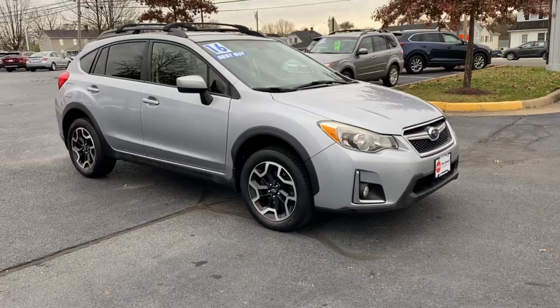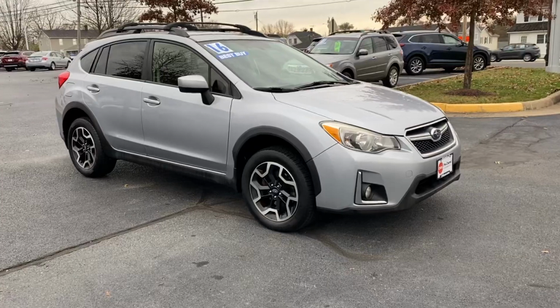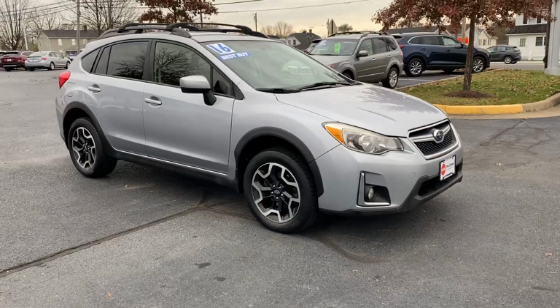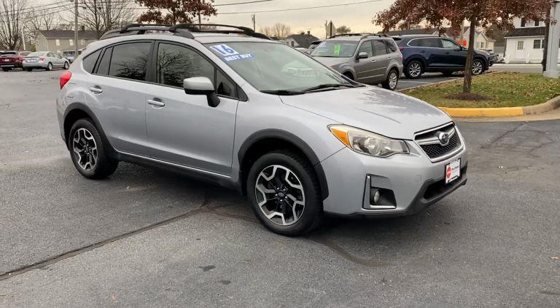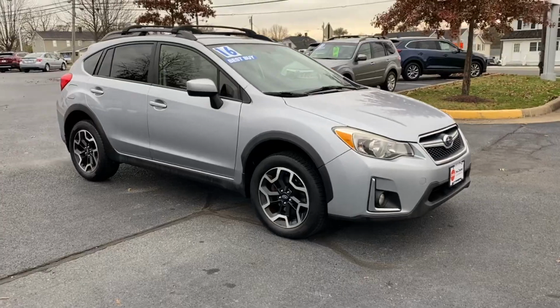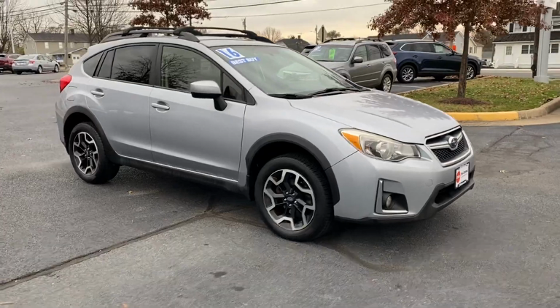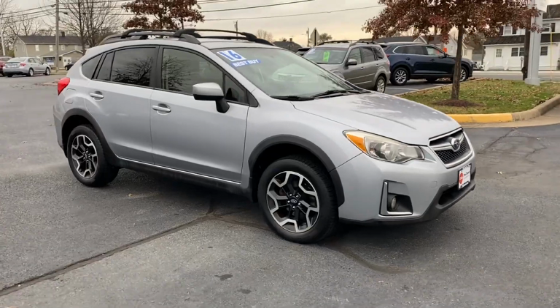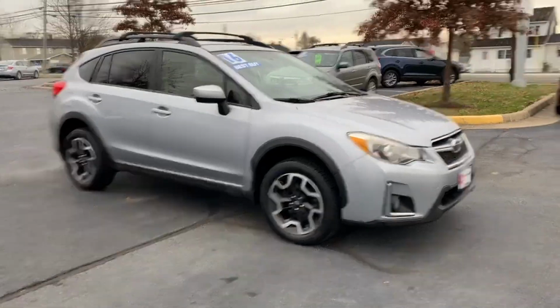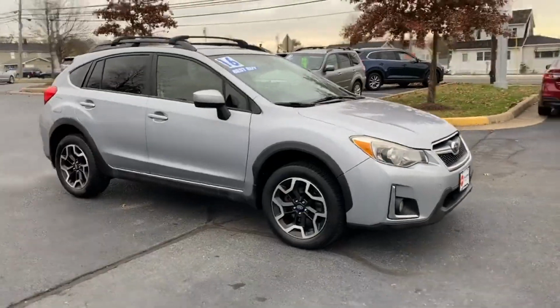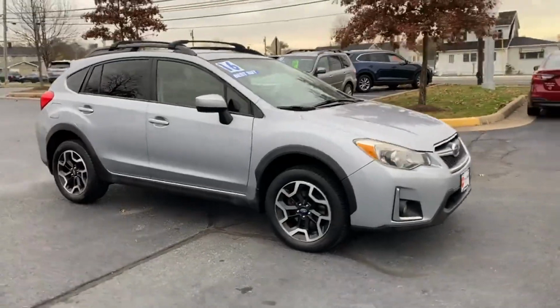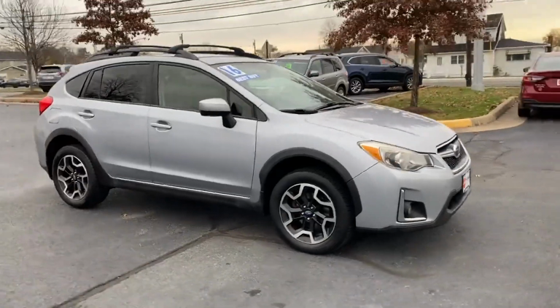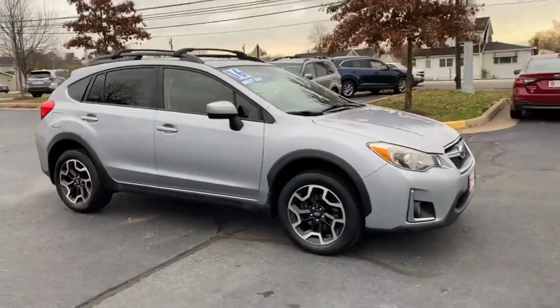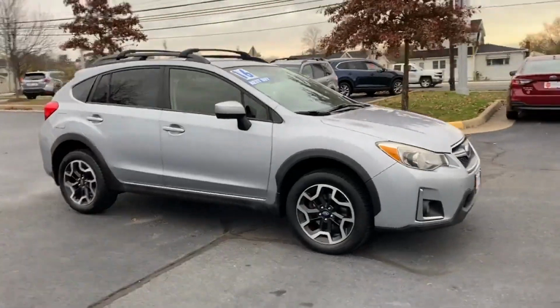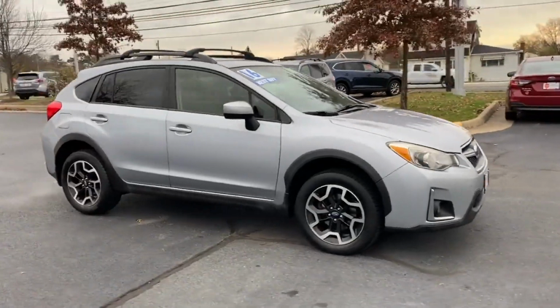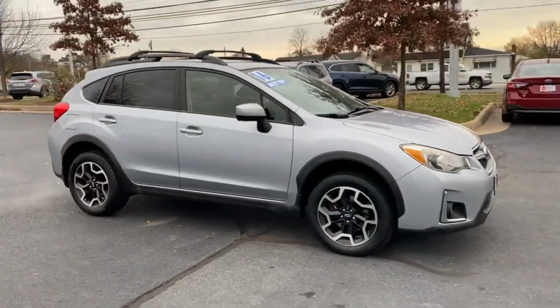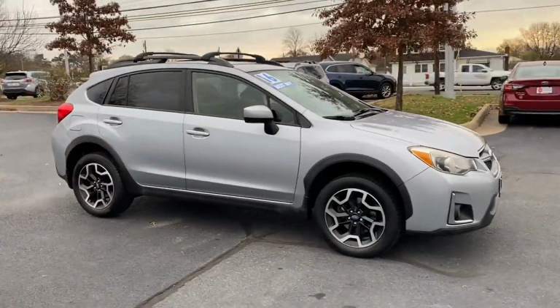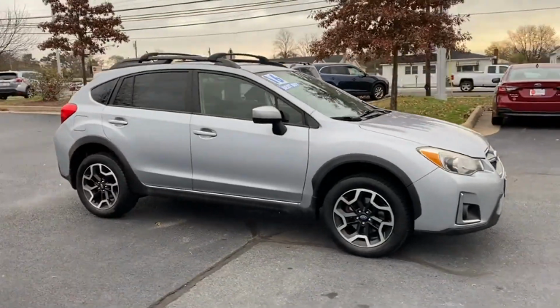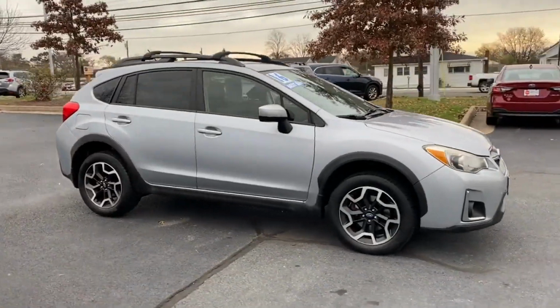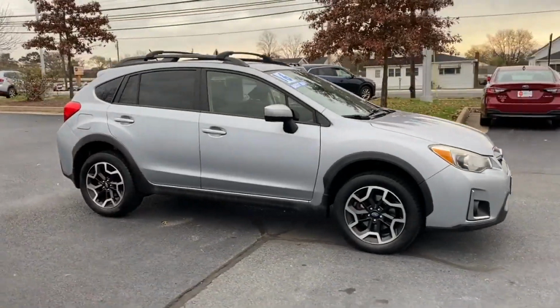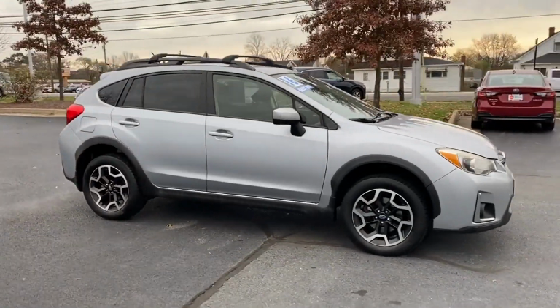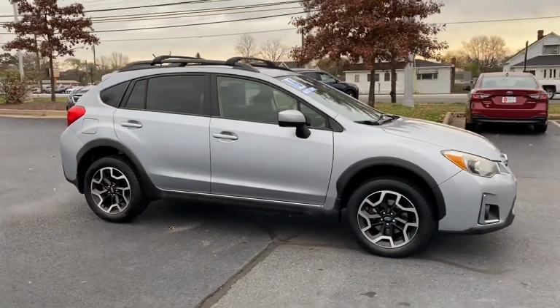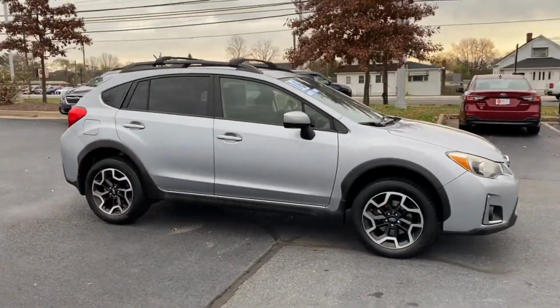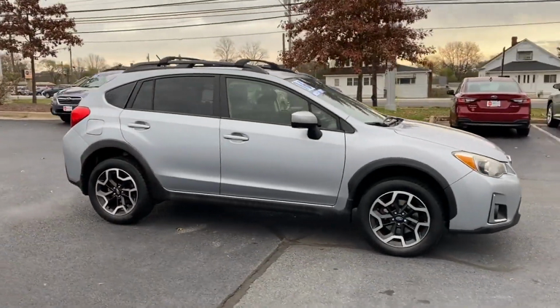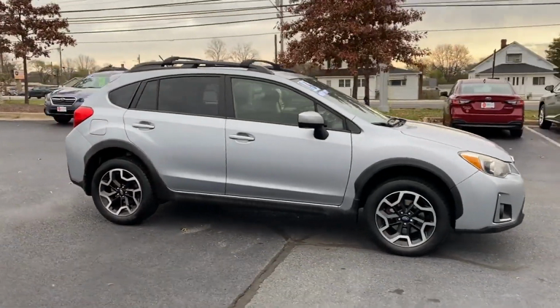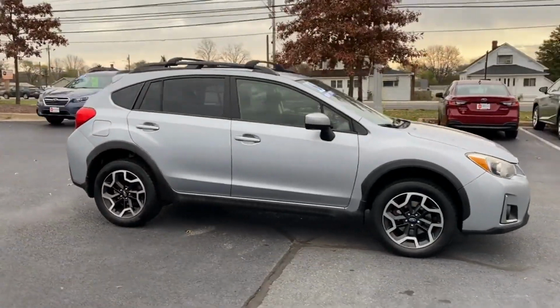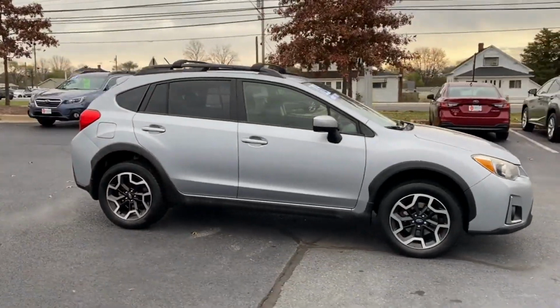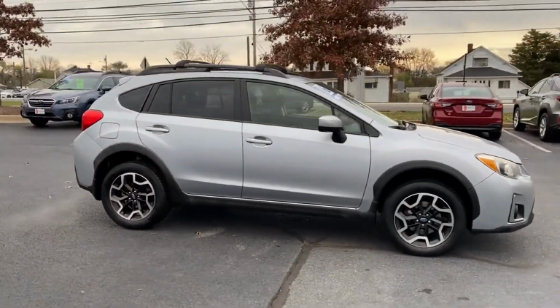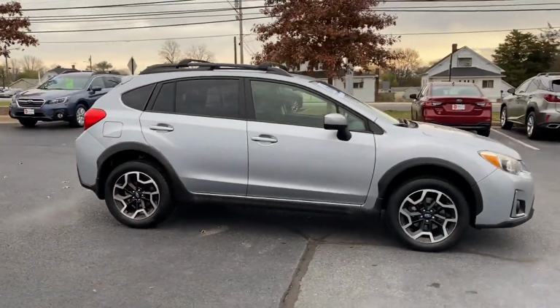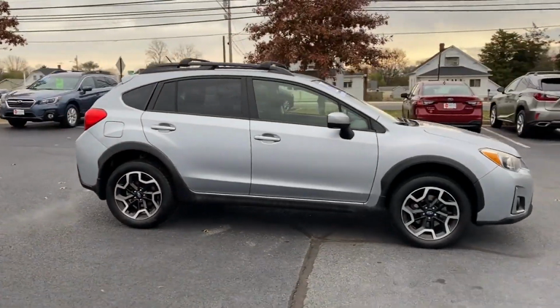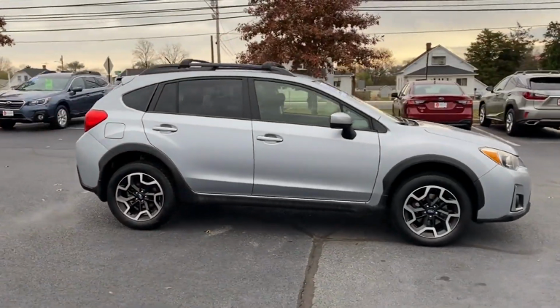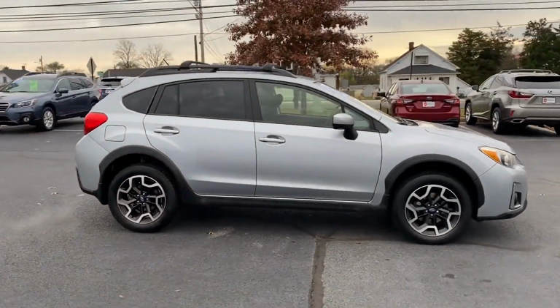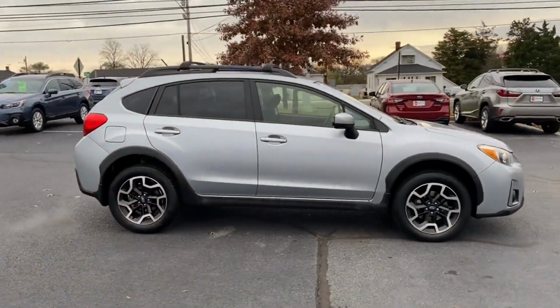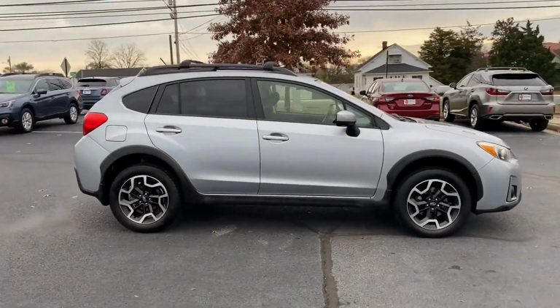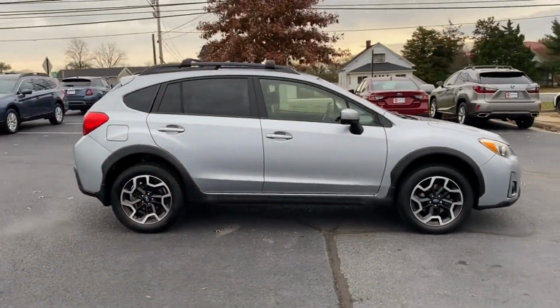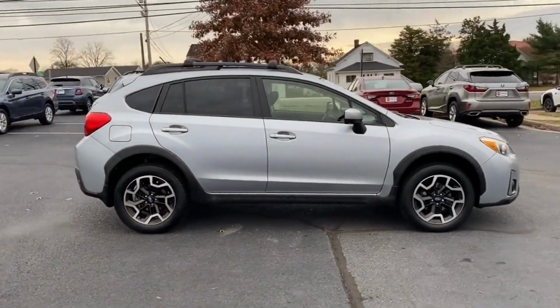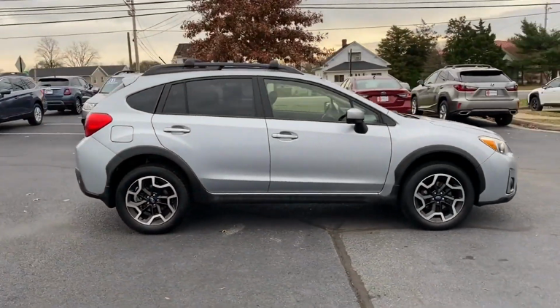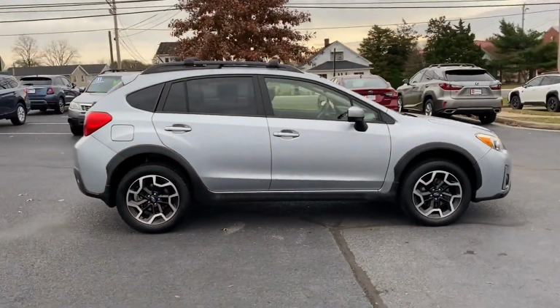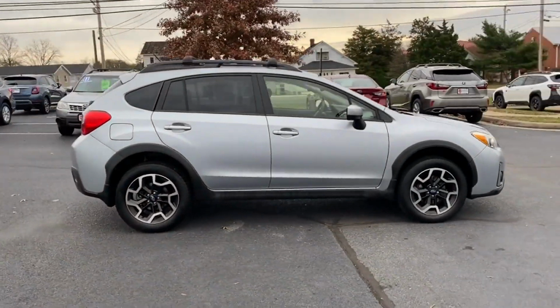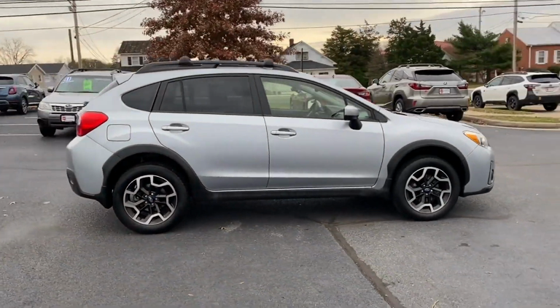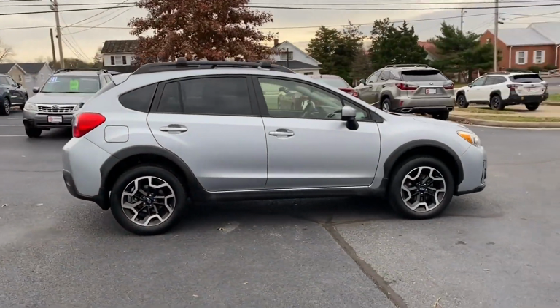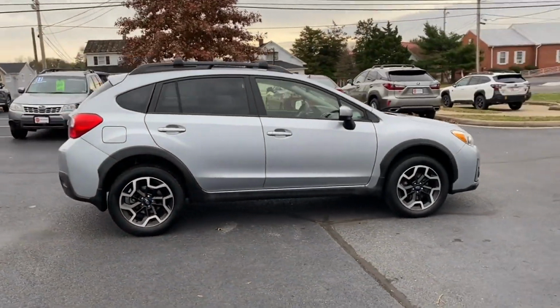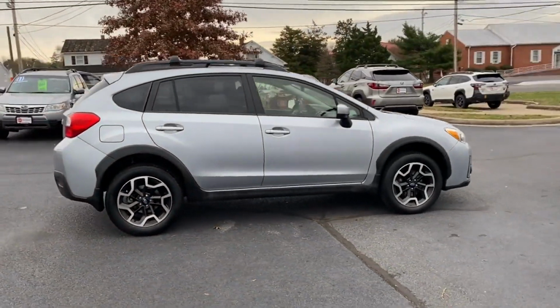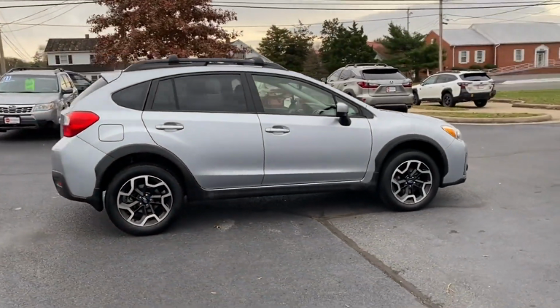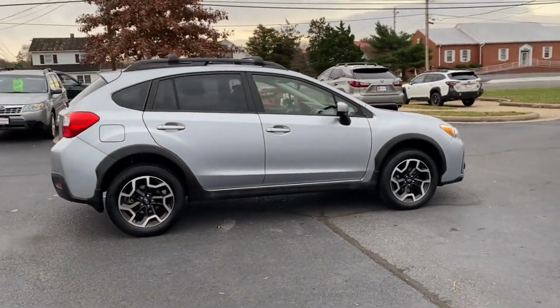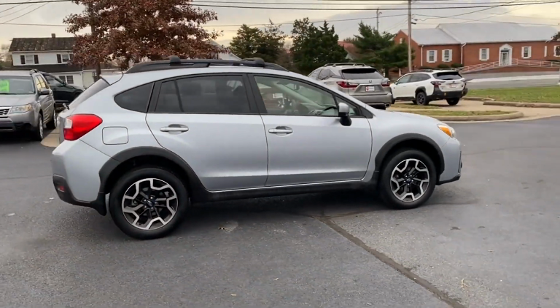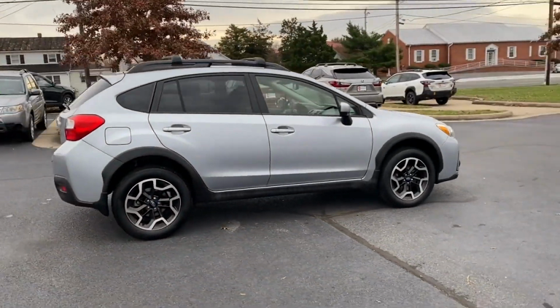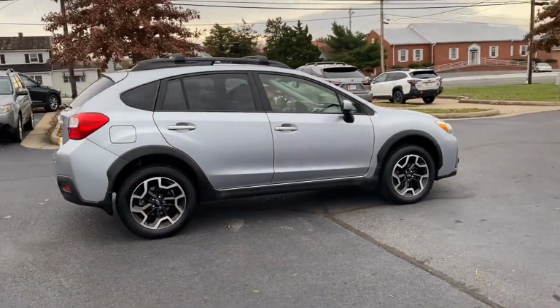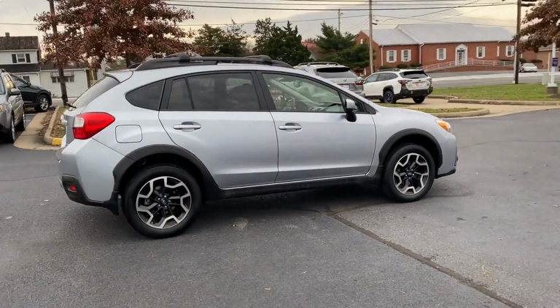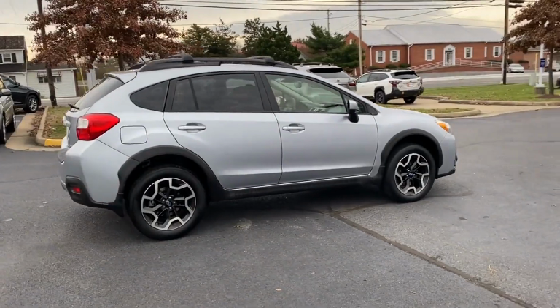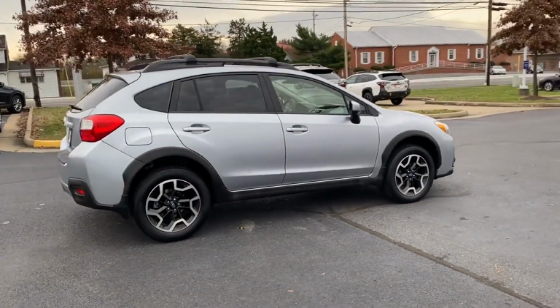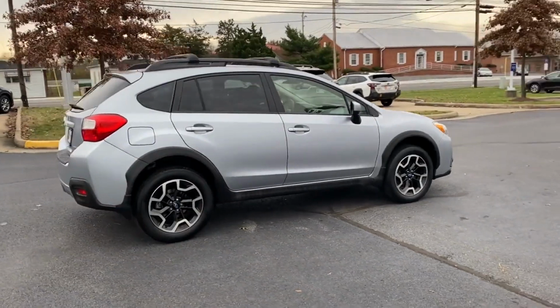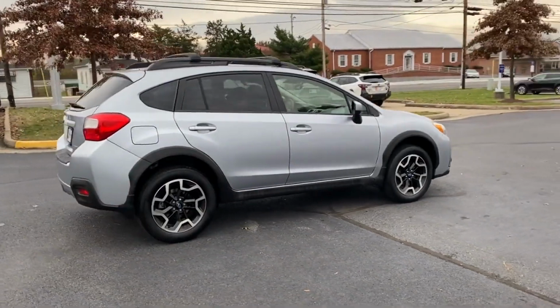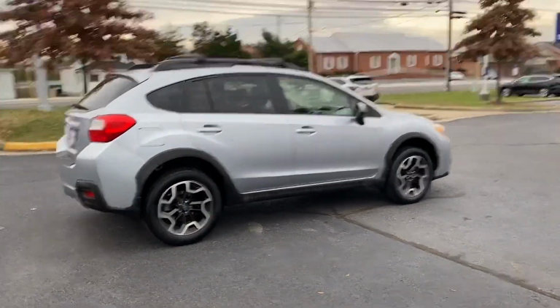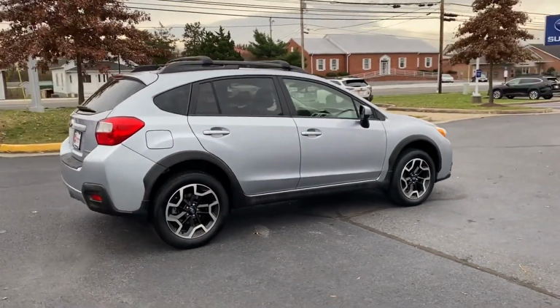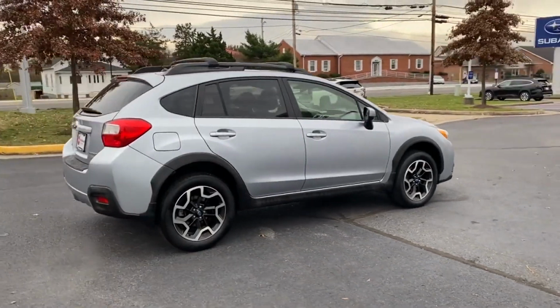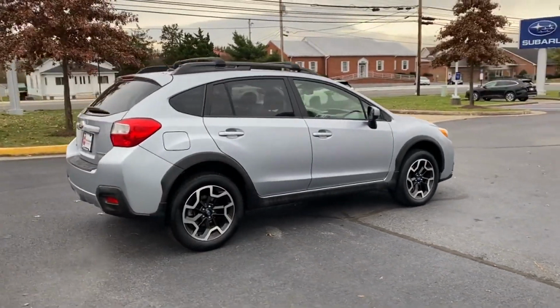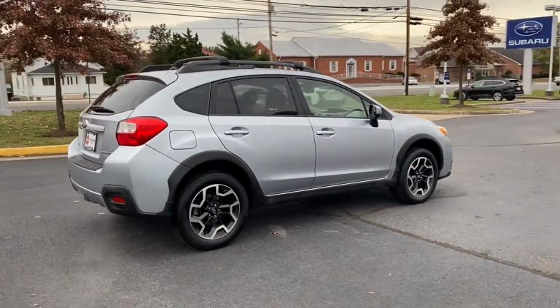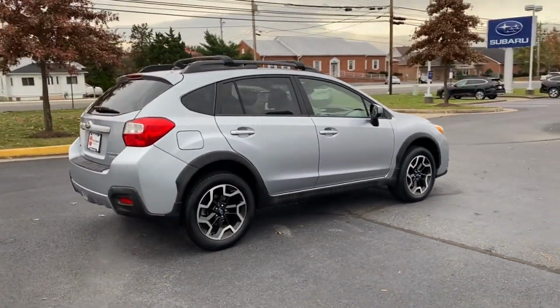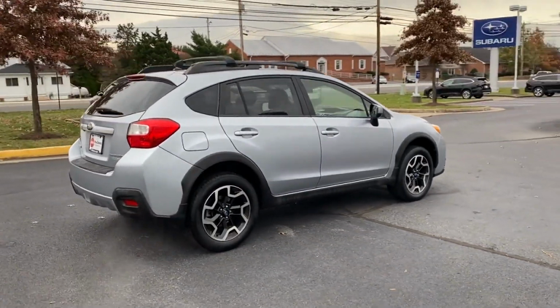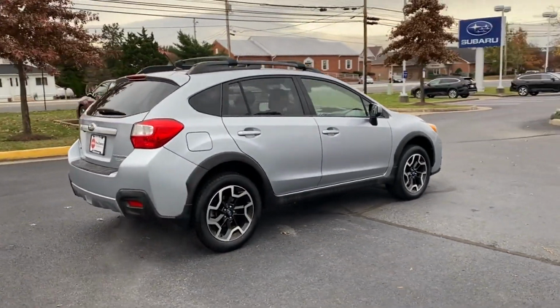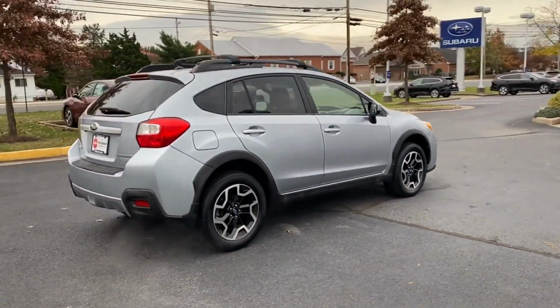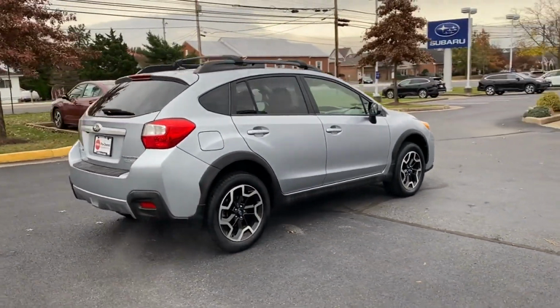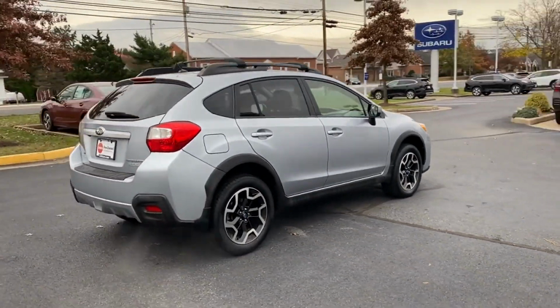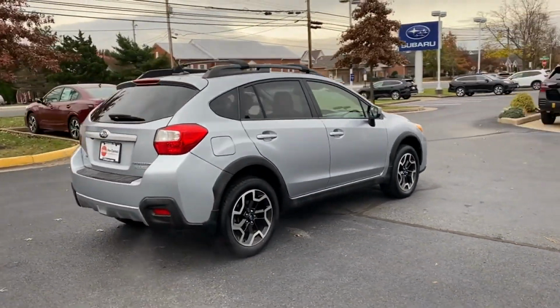2016 Subaru Crosstrek. This SUV offers space, as well as power and performance.